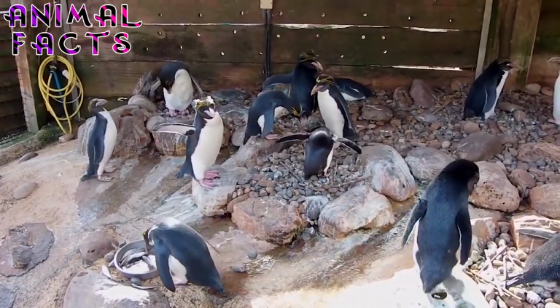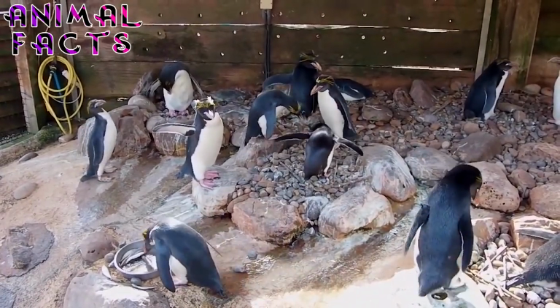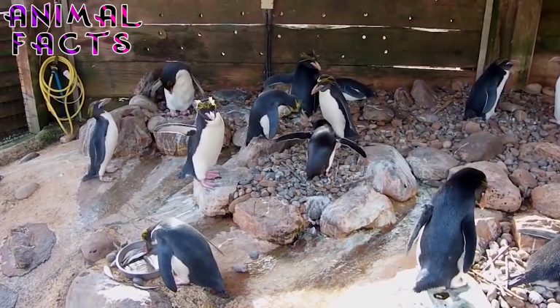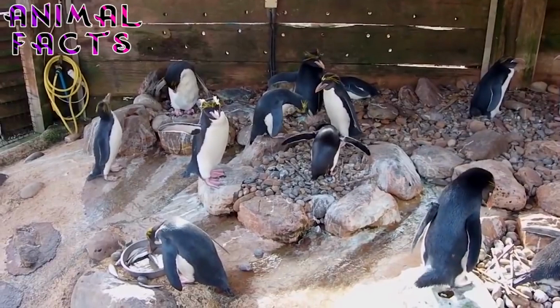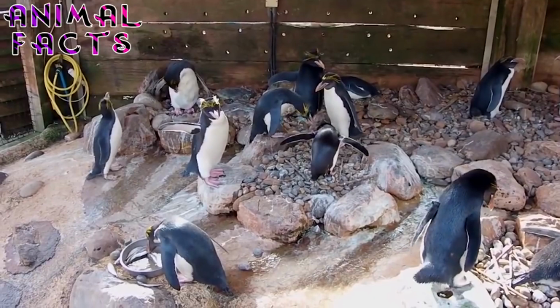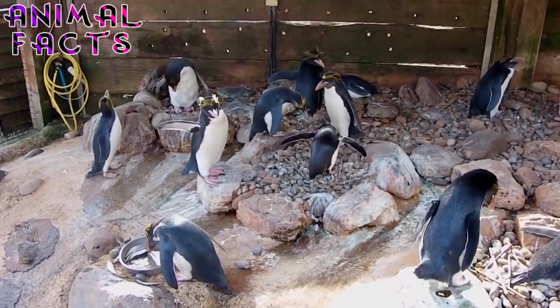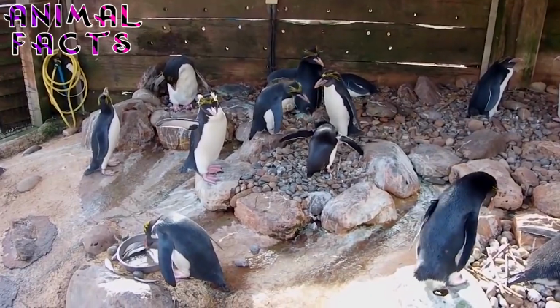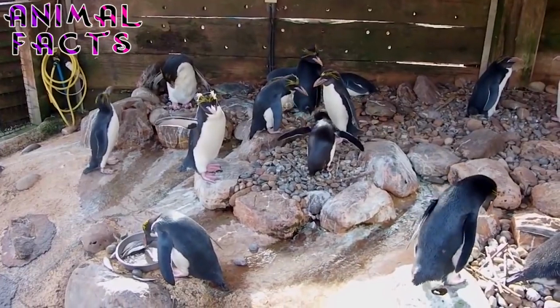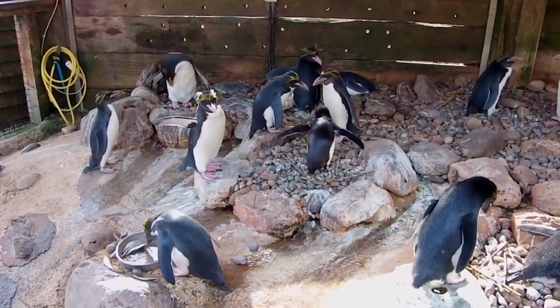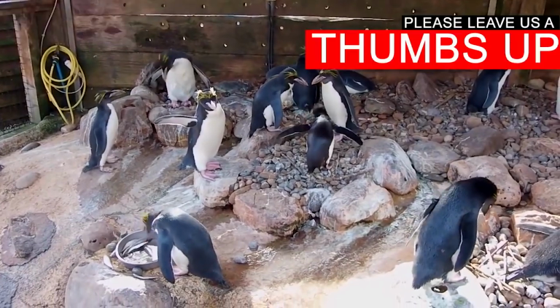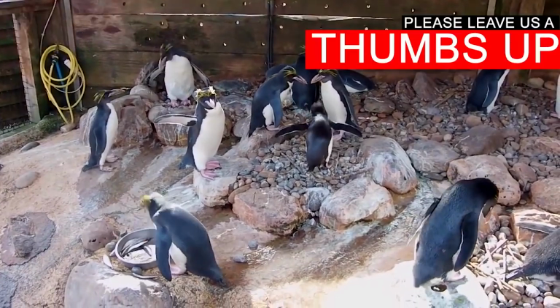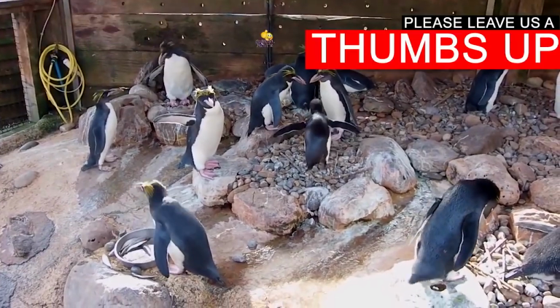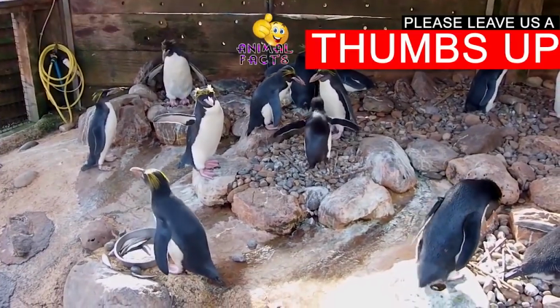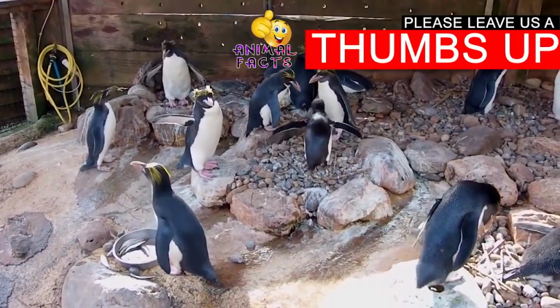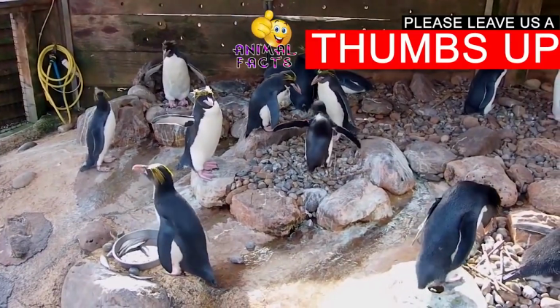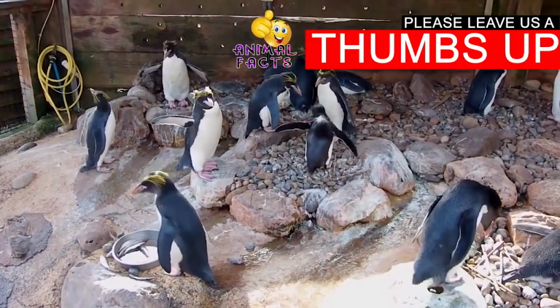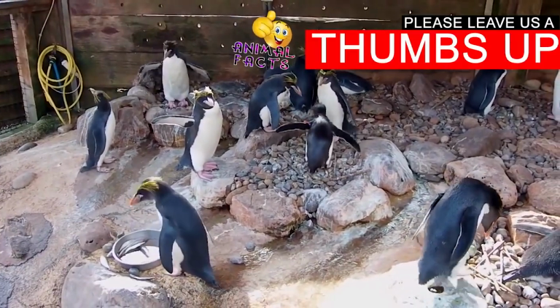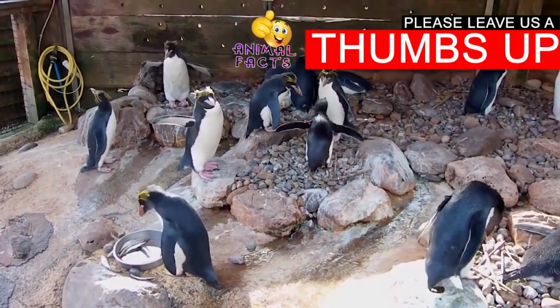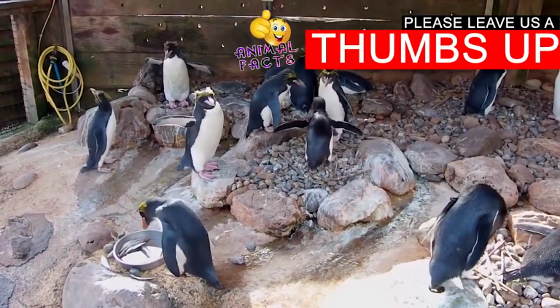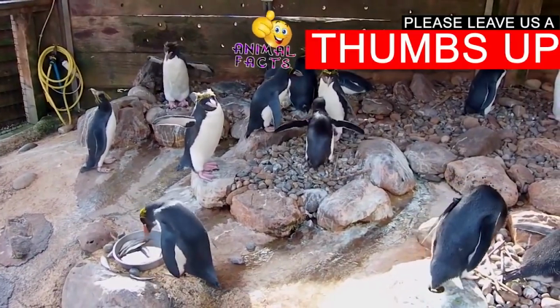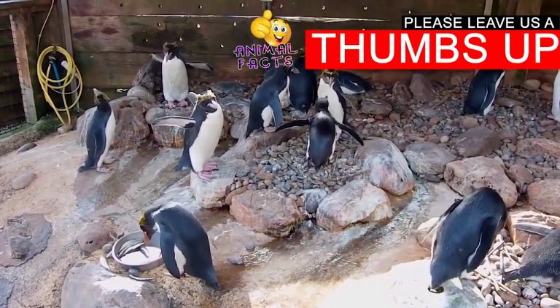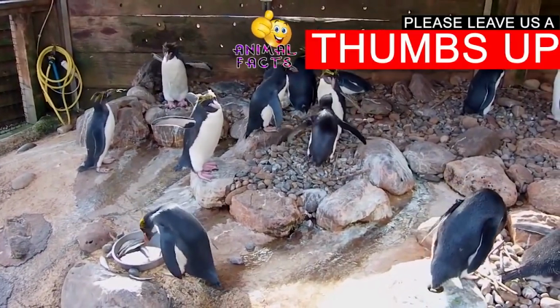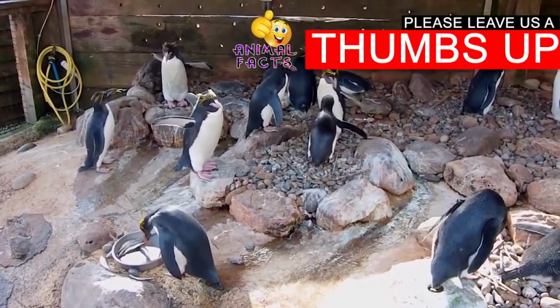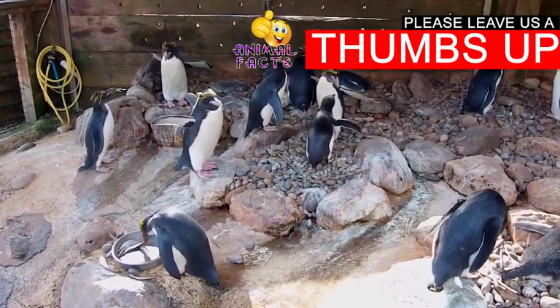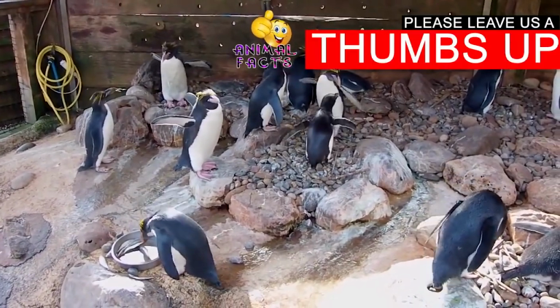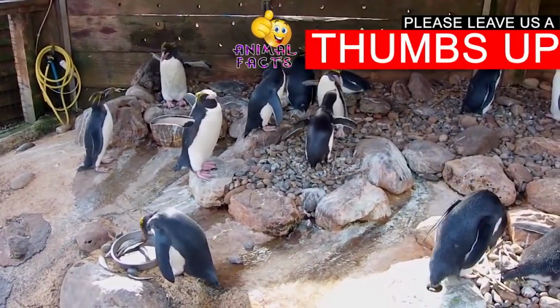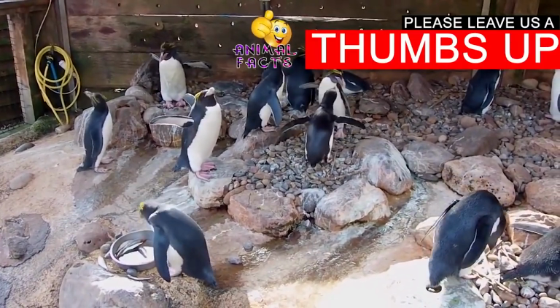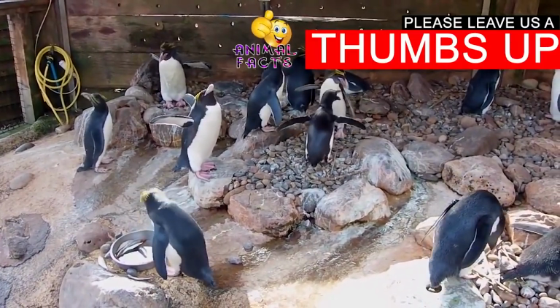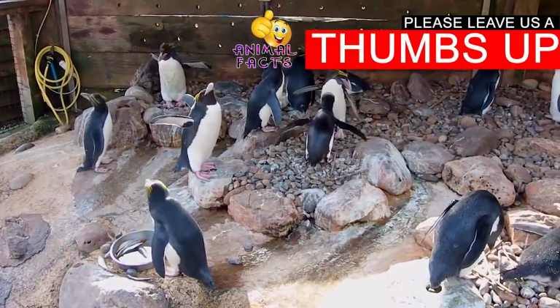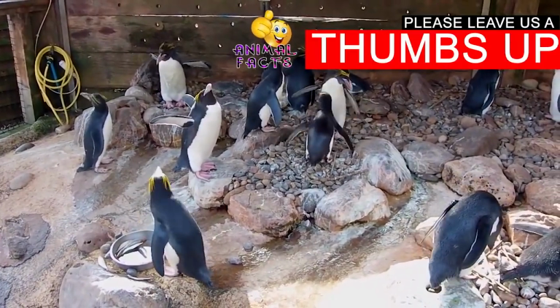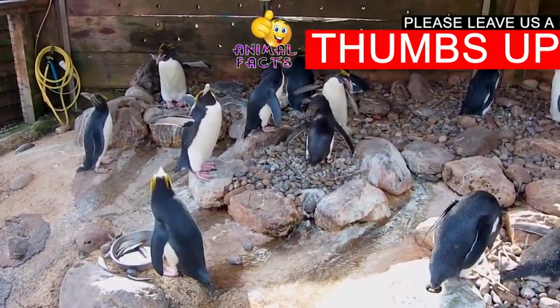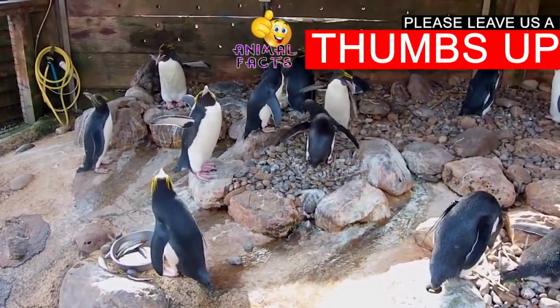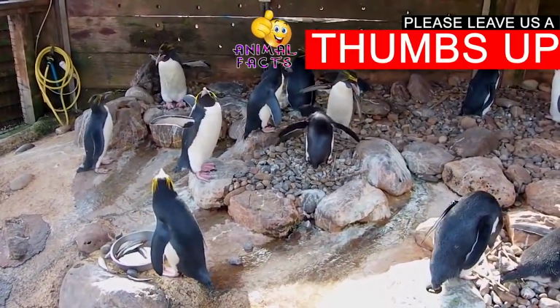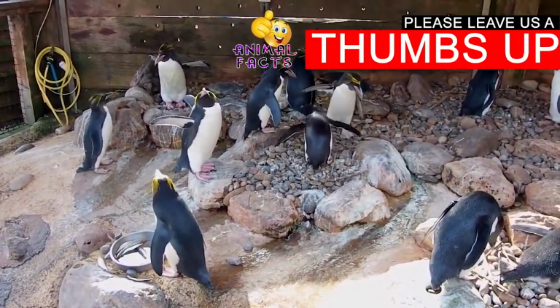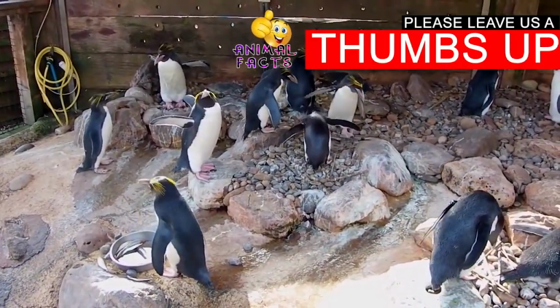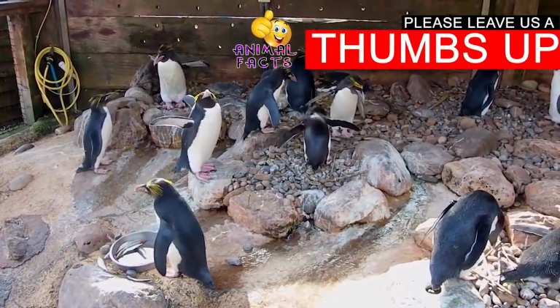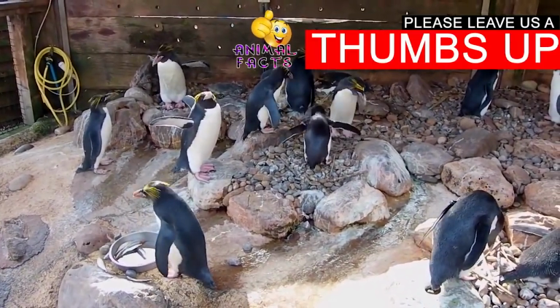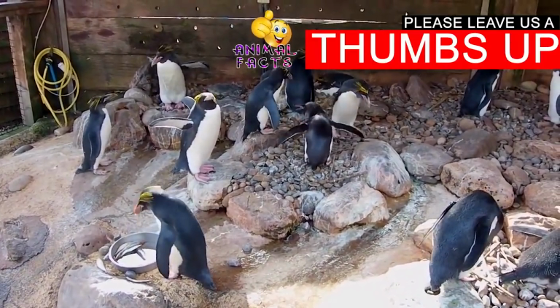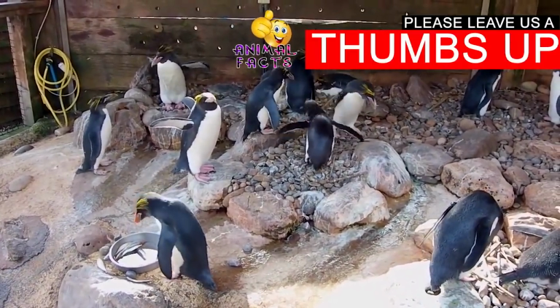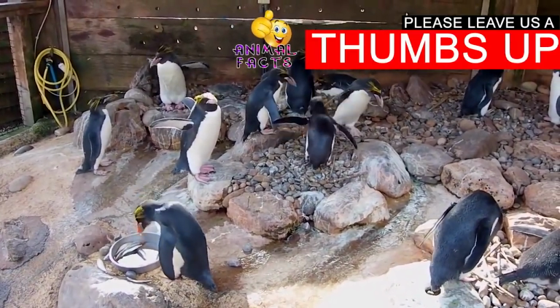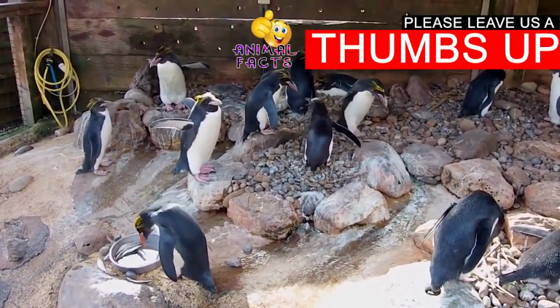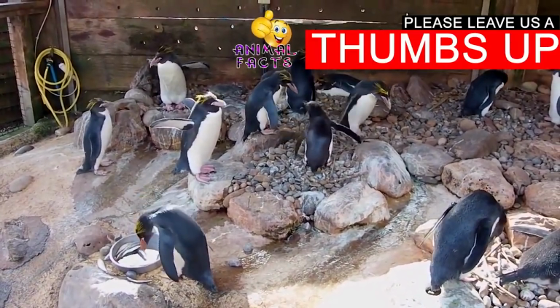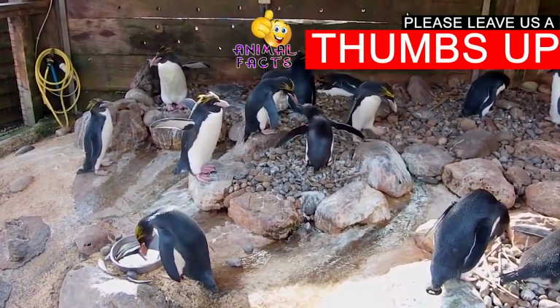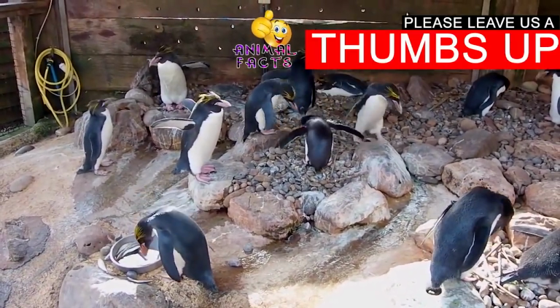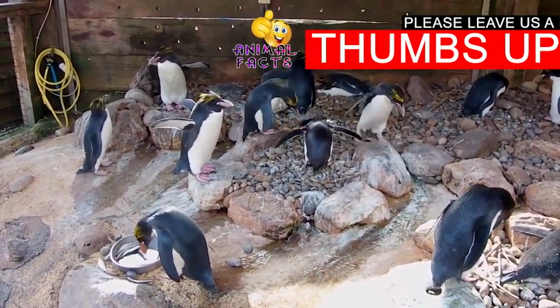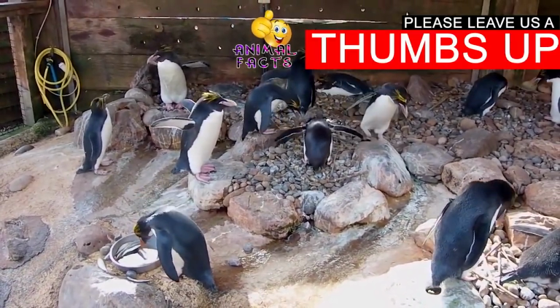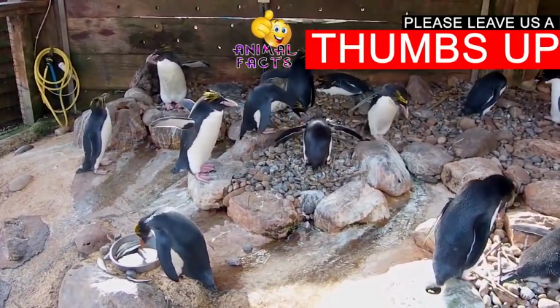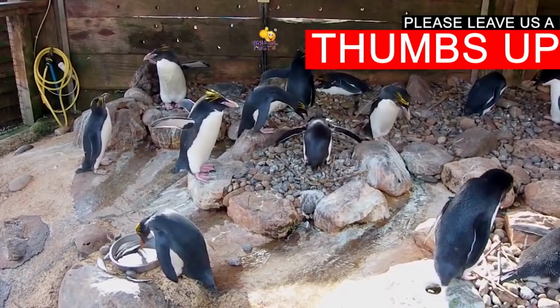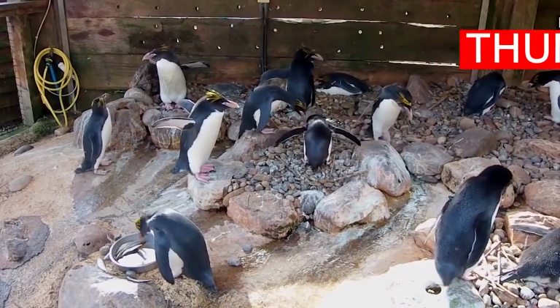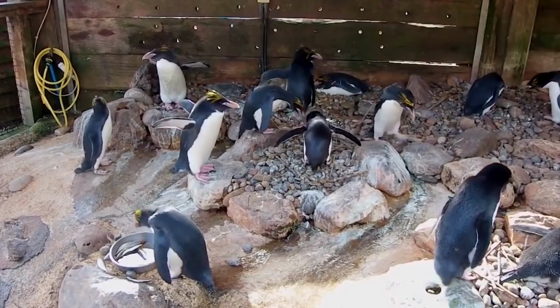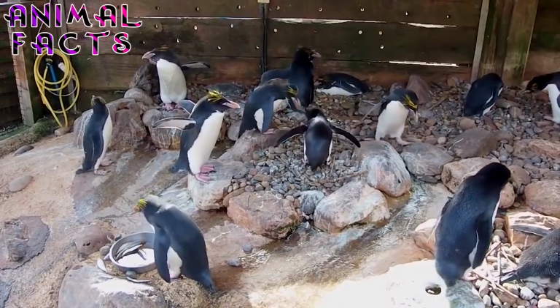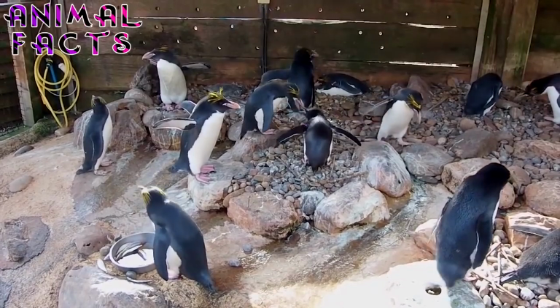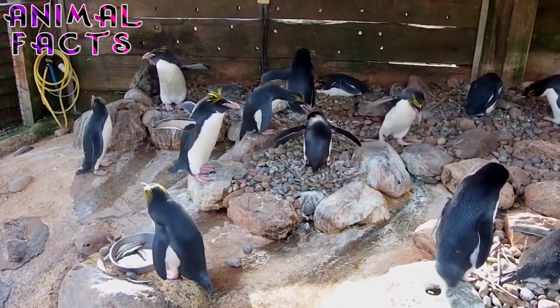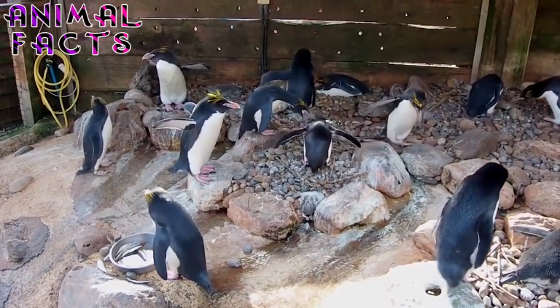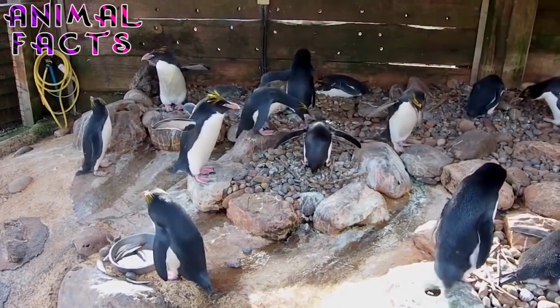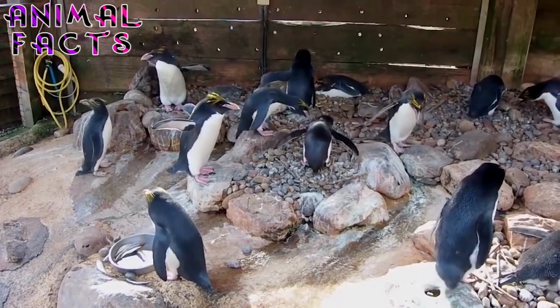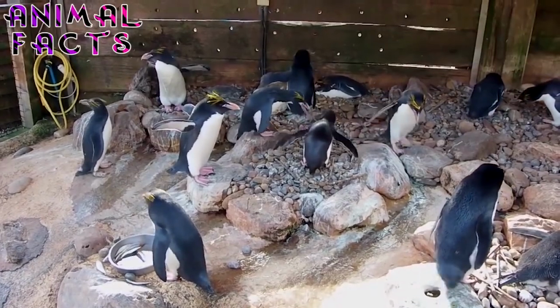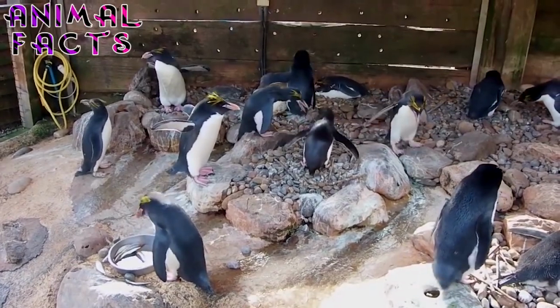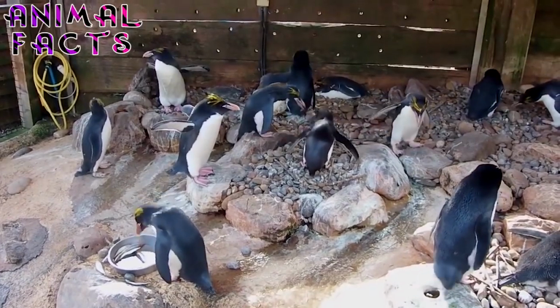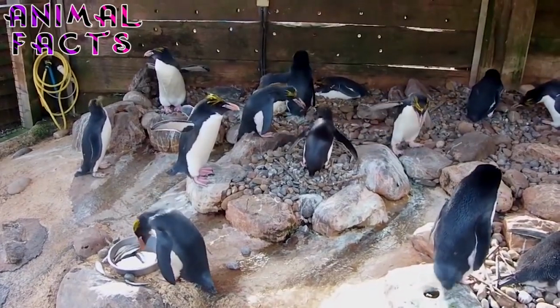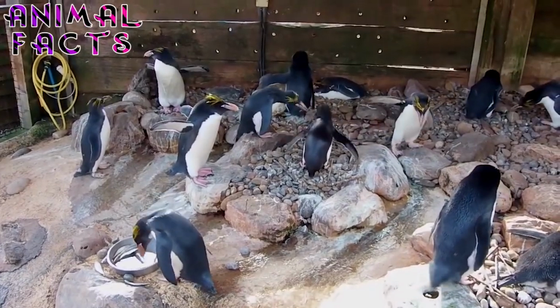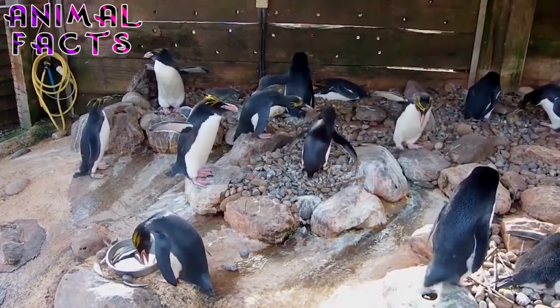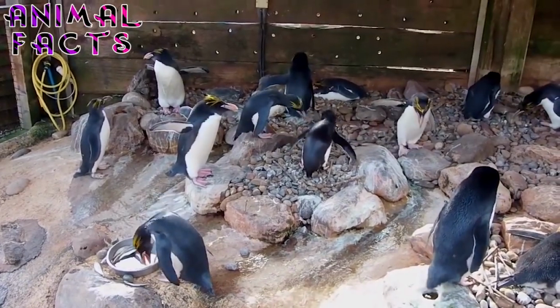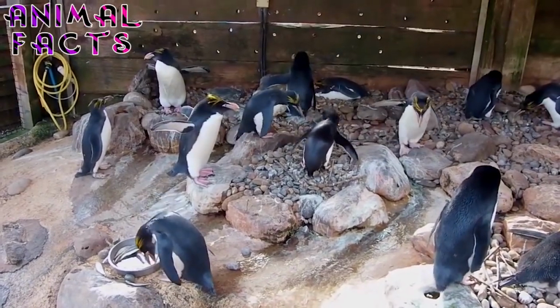Mating season begins in October and ends in November when it's time to lay eggs. After breeding season, they scatter into oceans for the next six months.